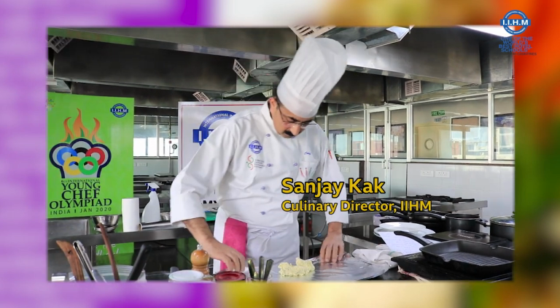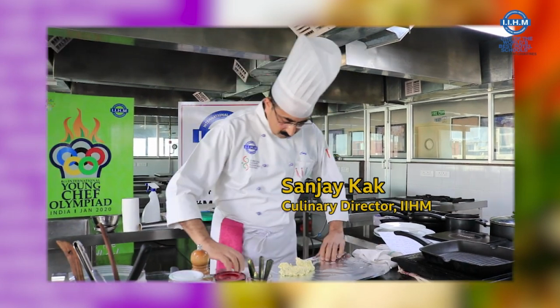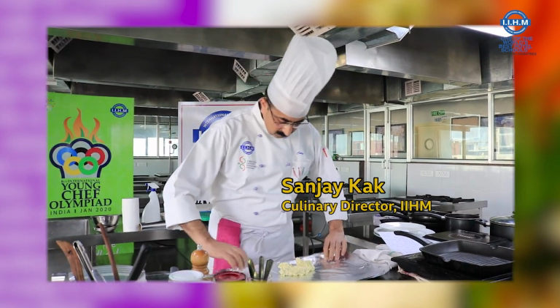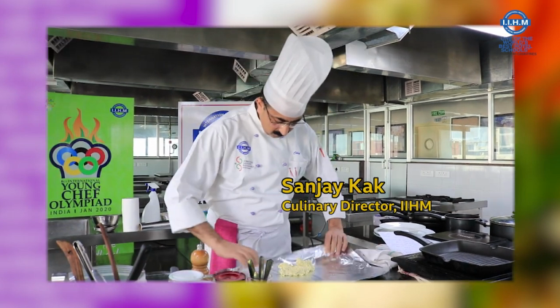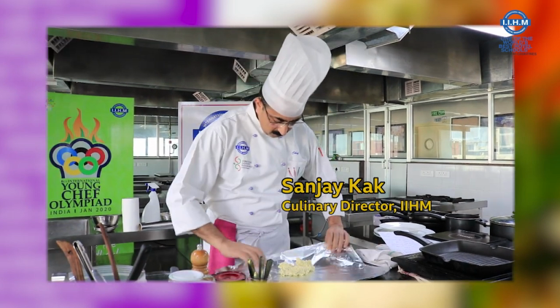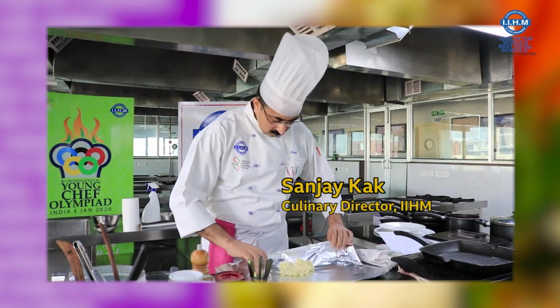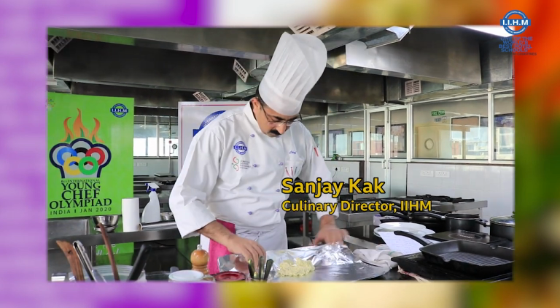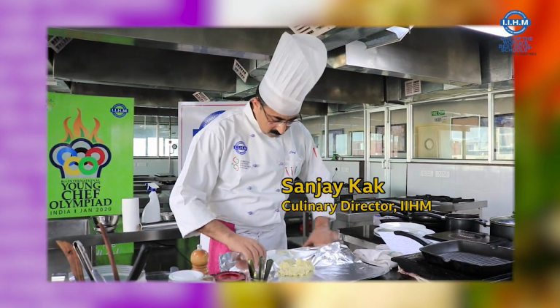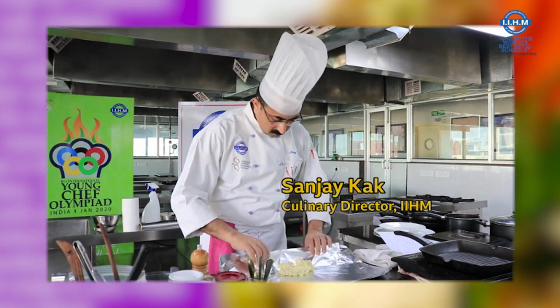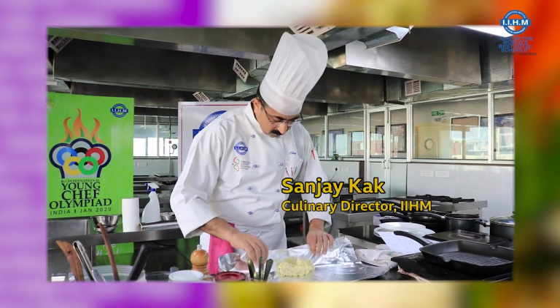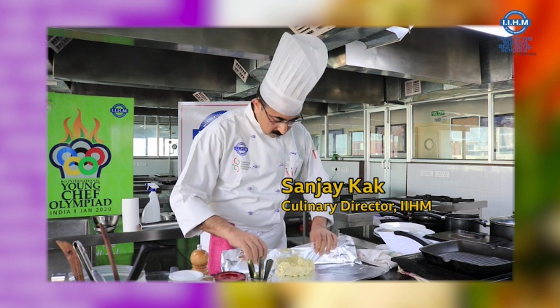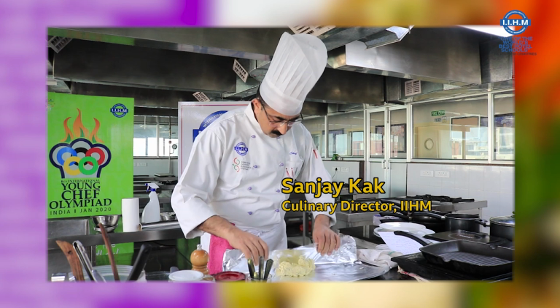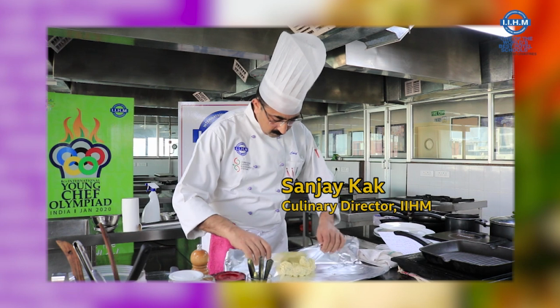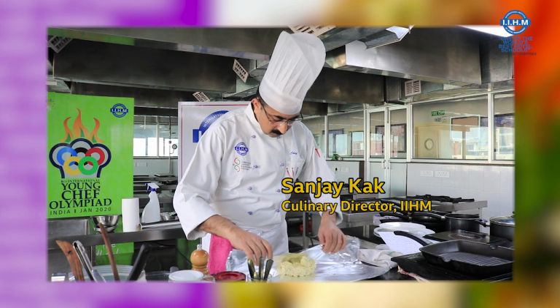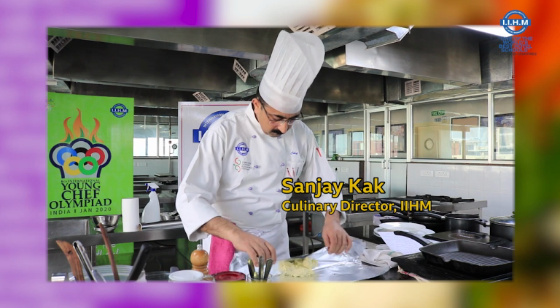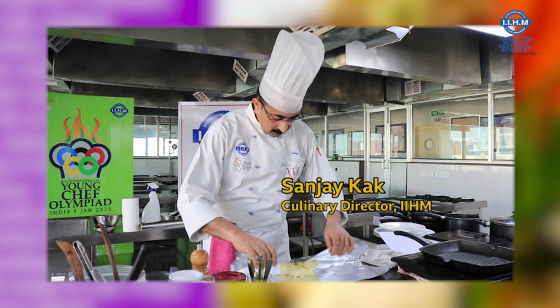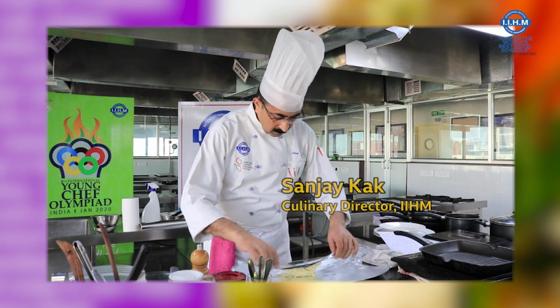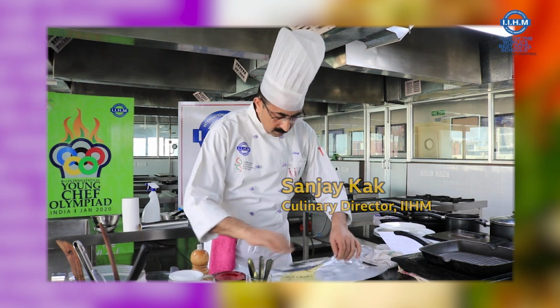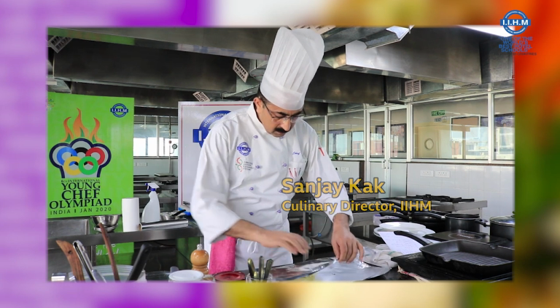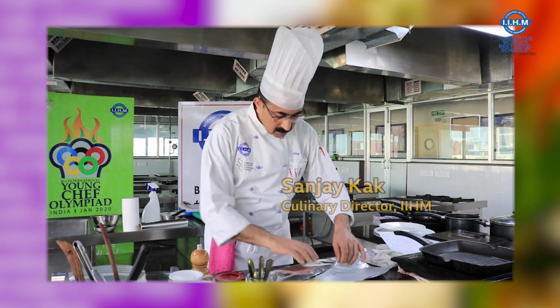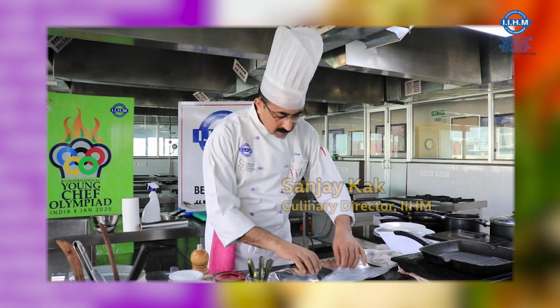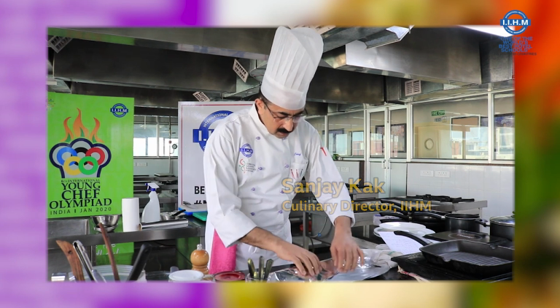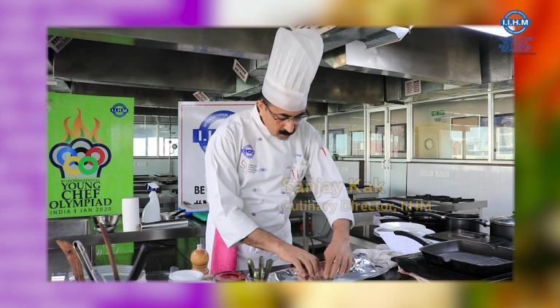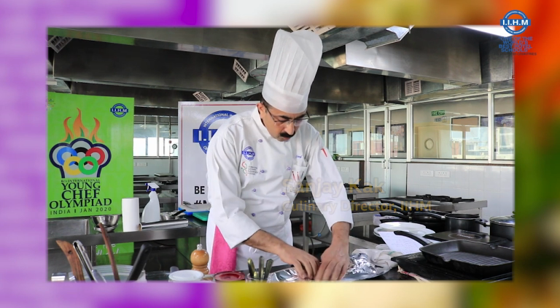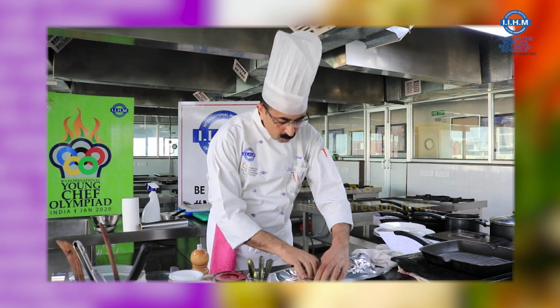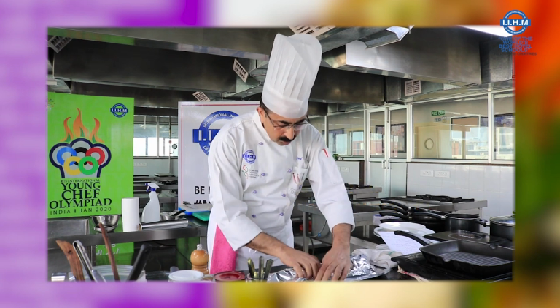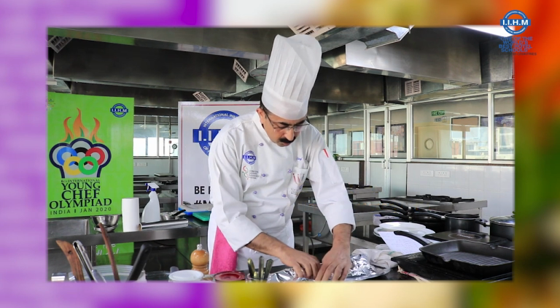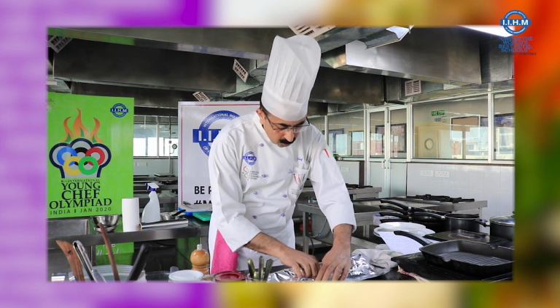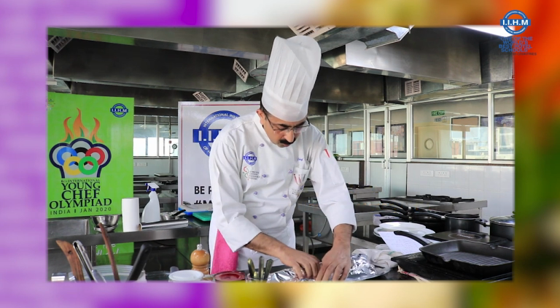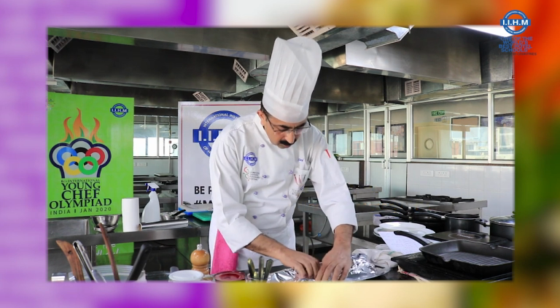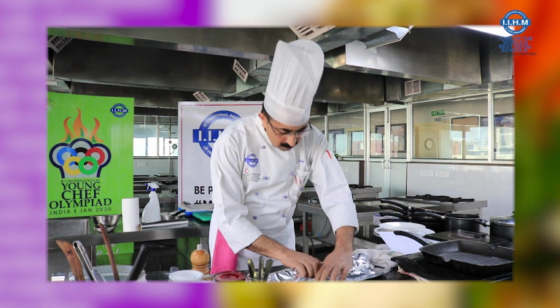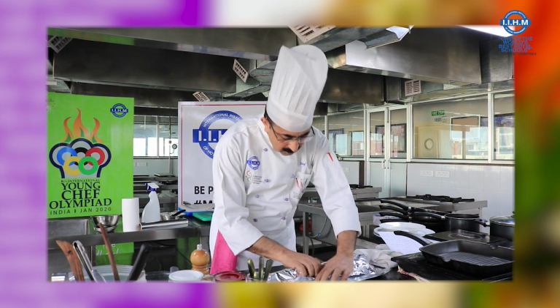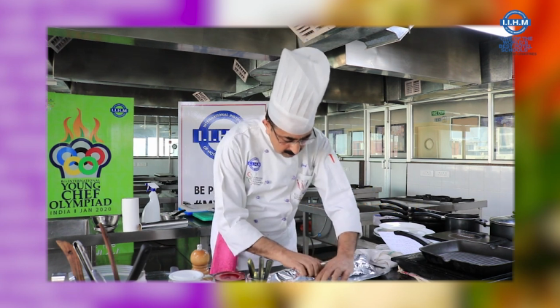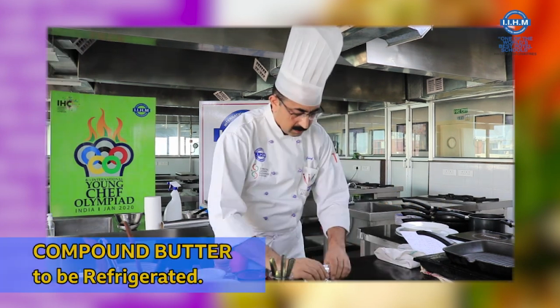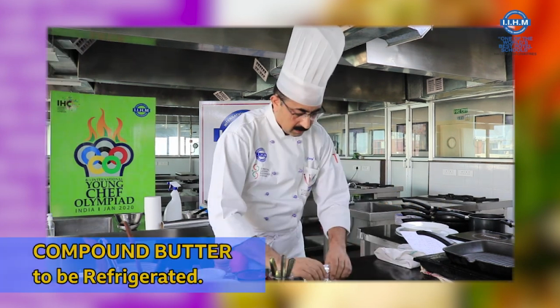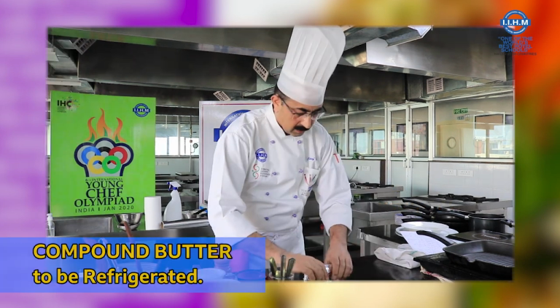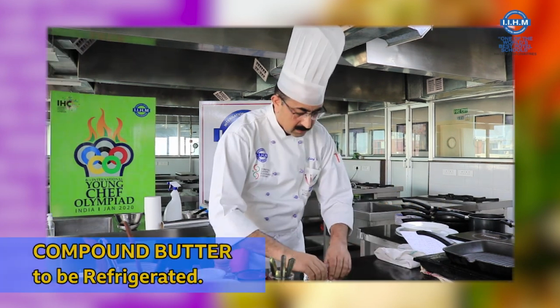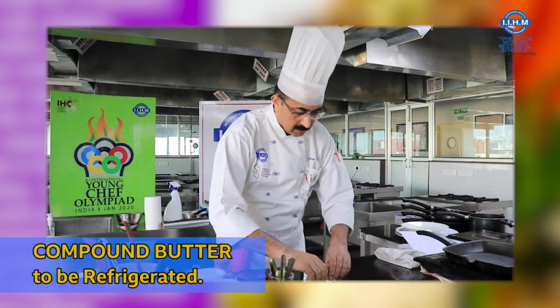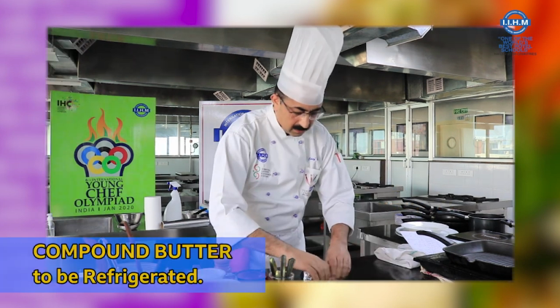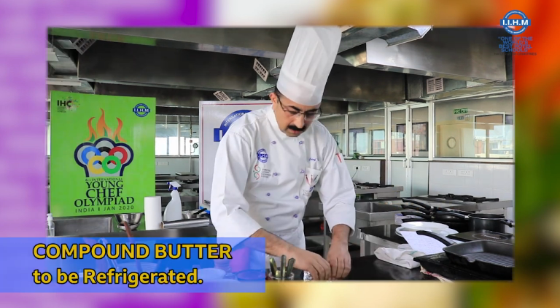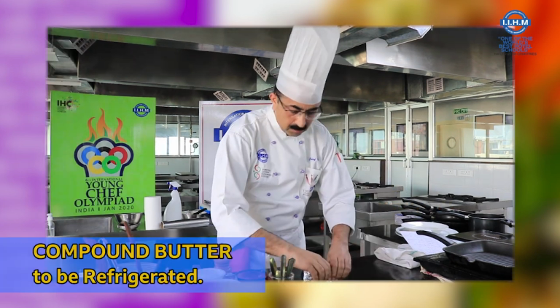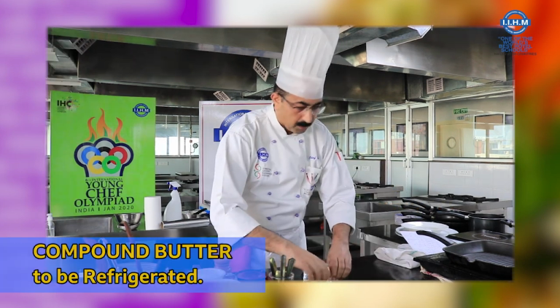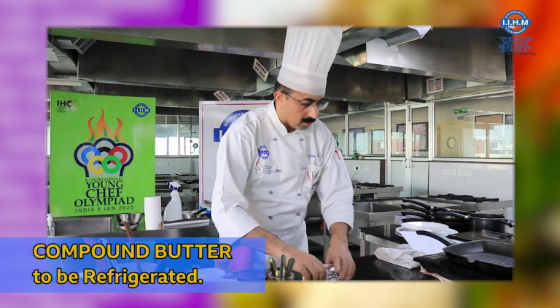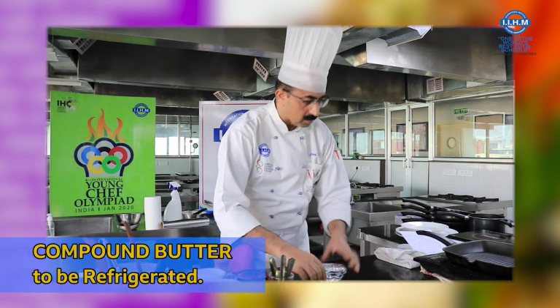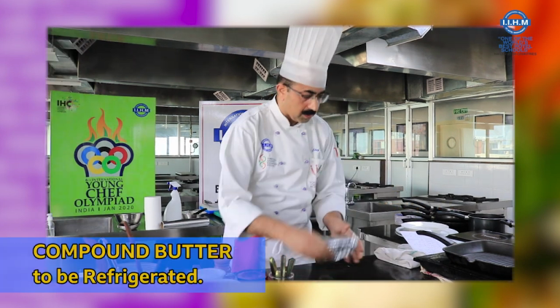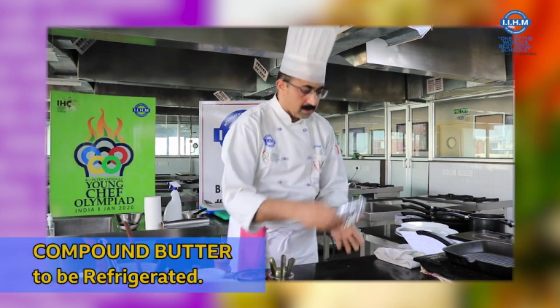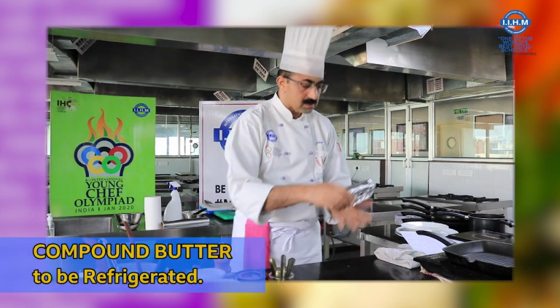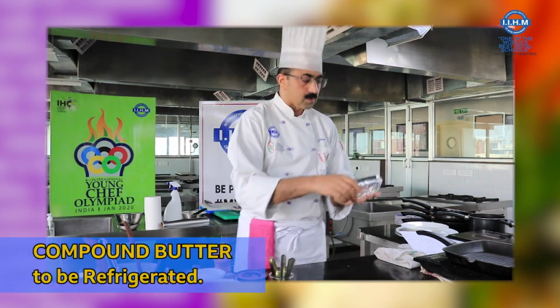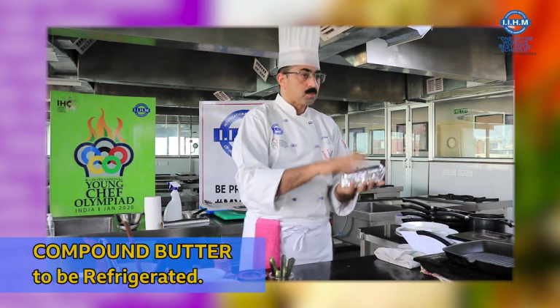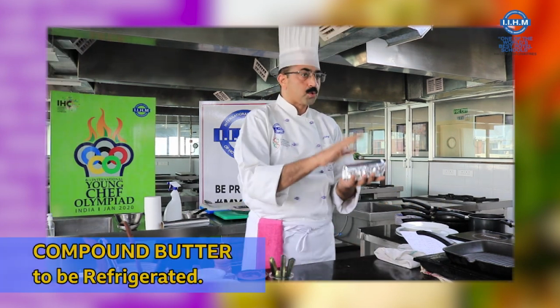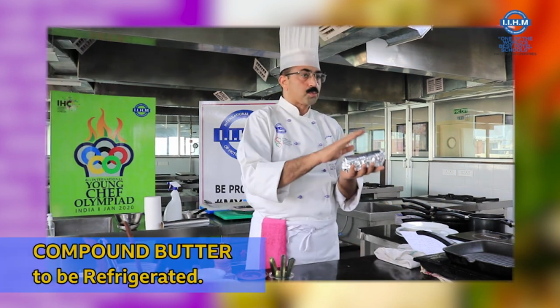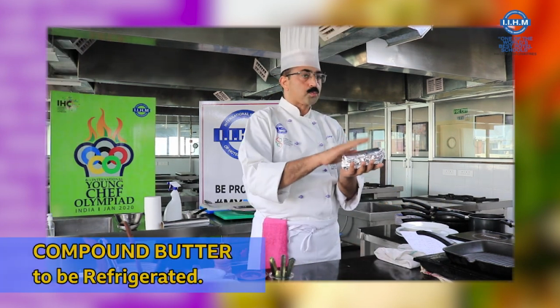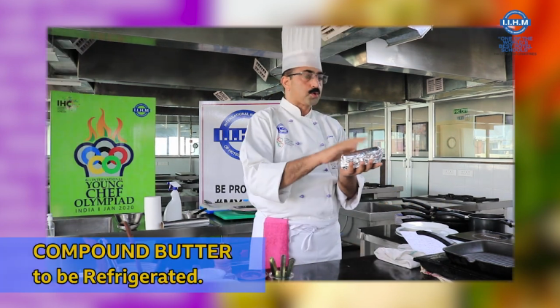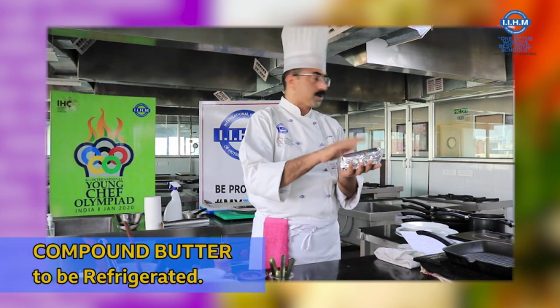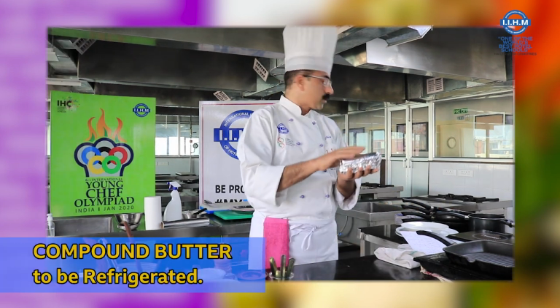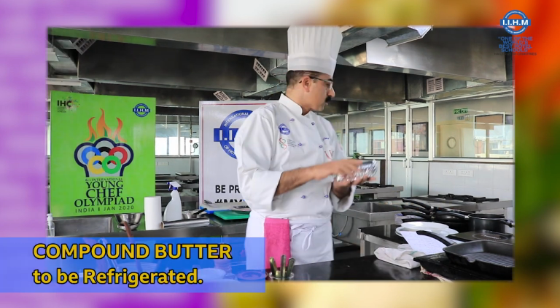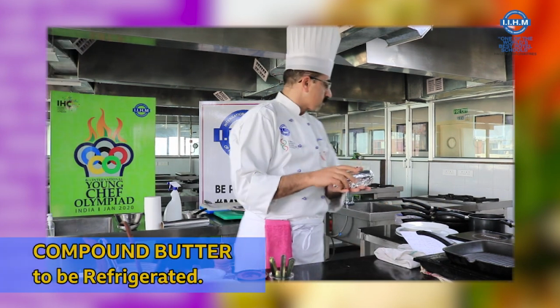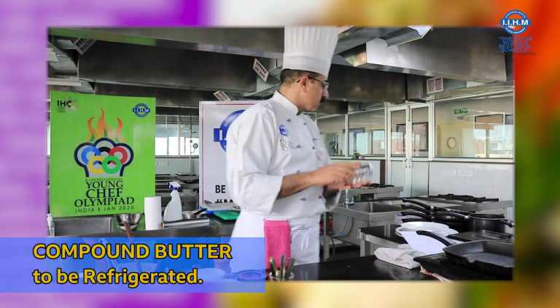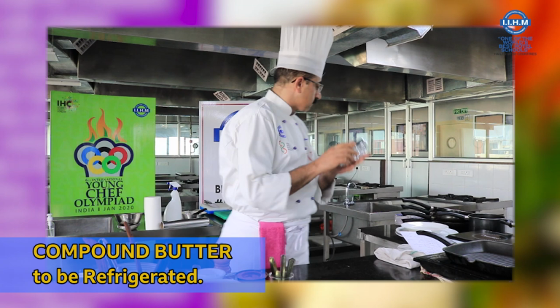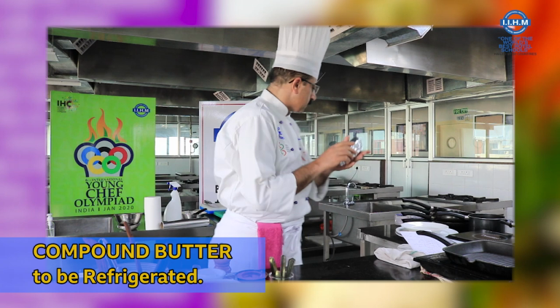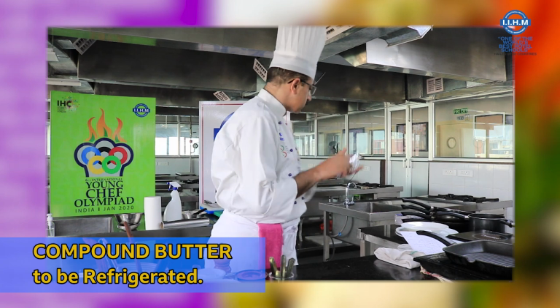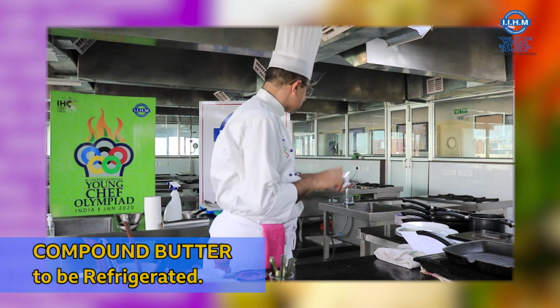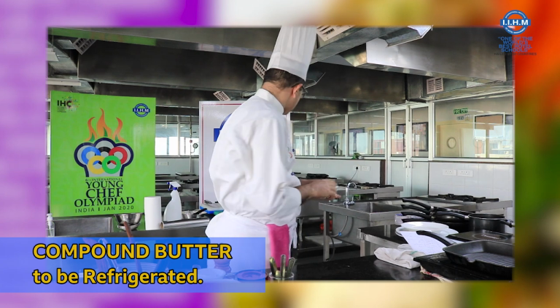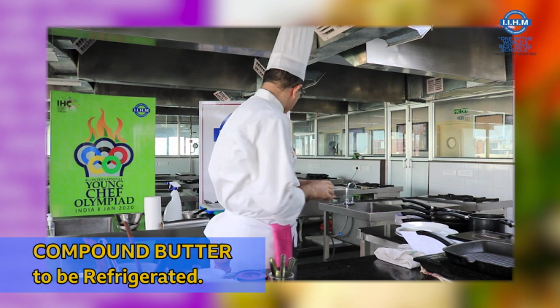Just roll it over — this is our compound butter. I am going to put it into the fridge now.